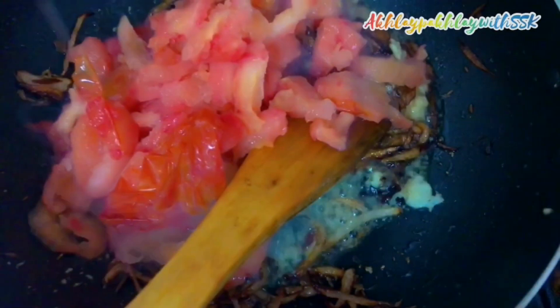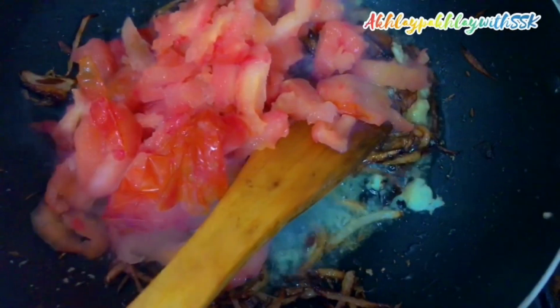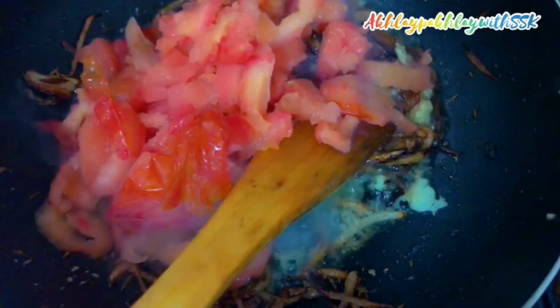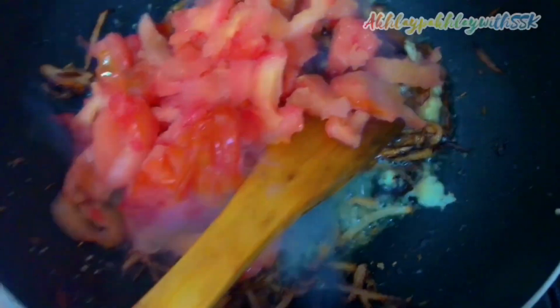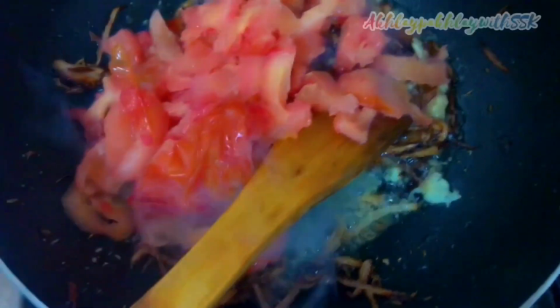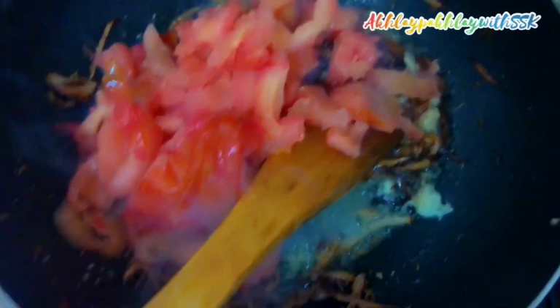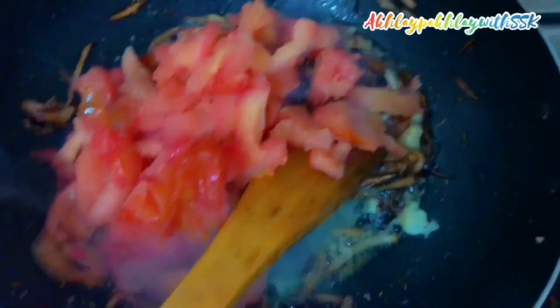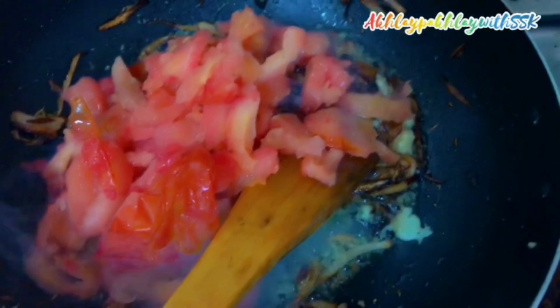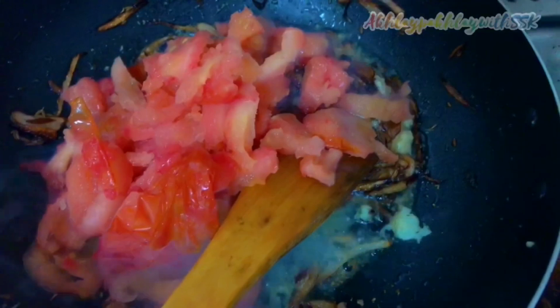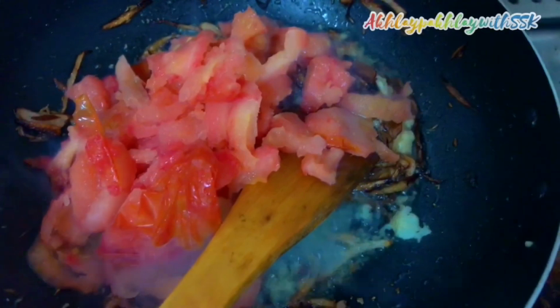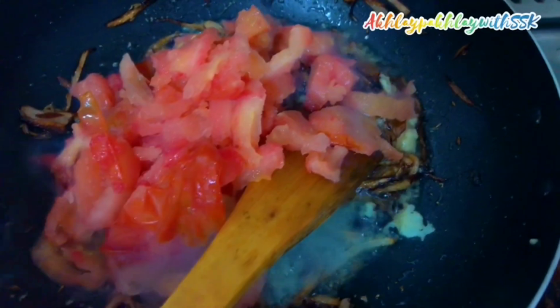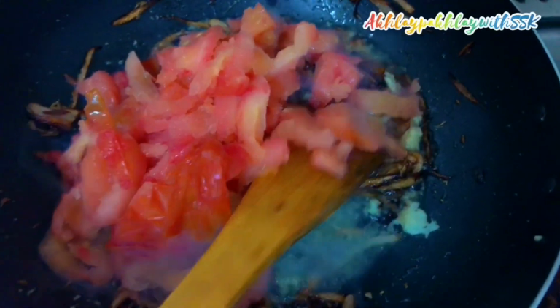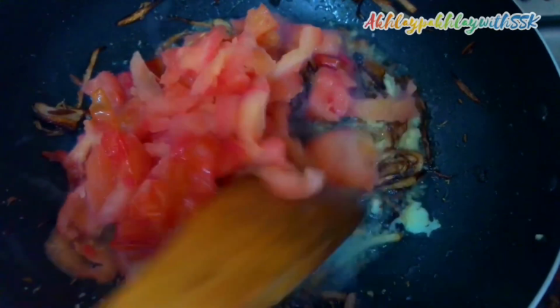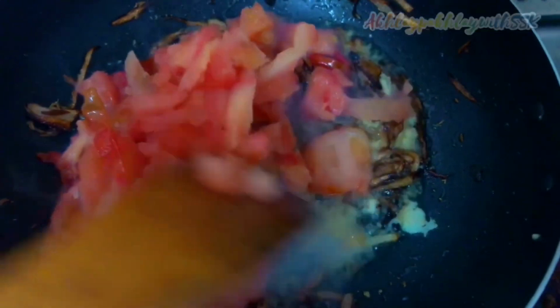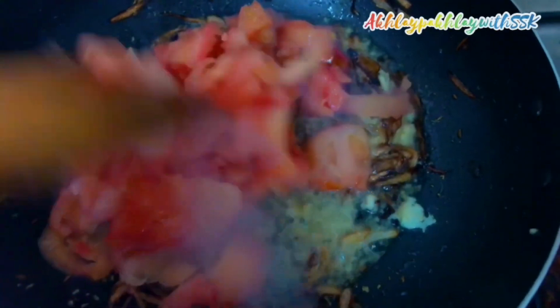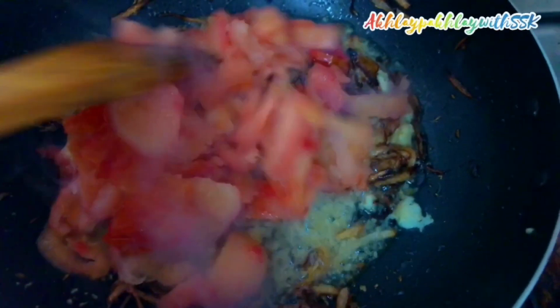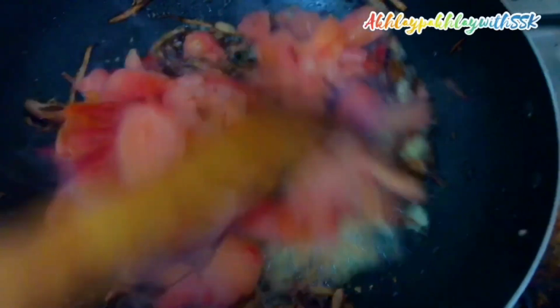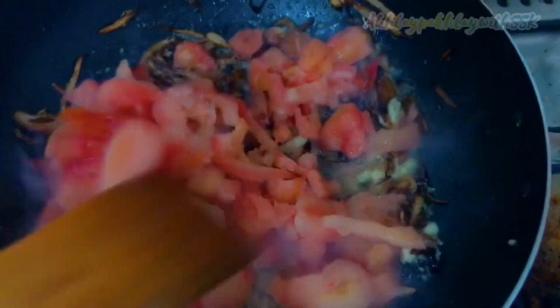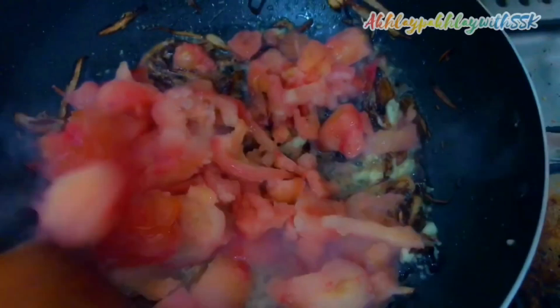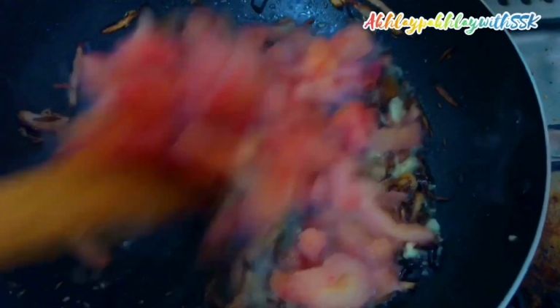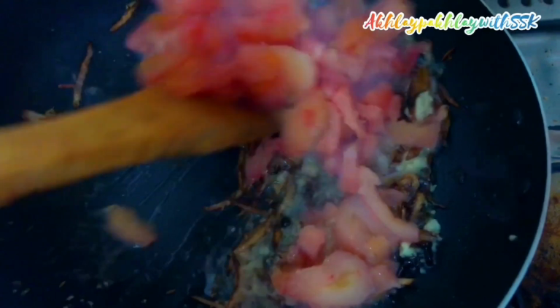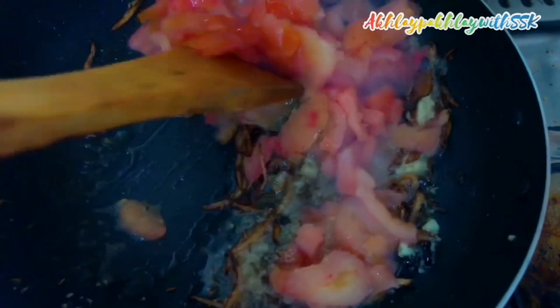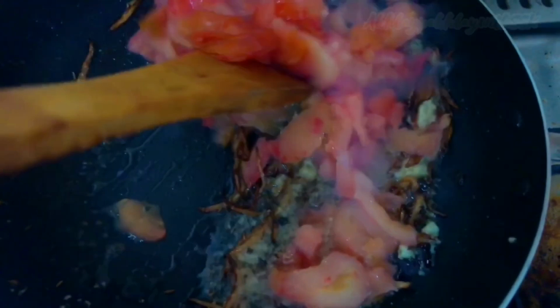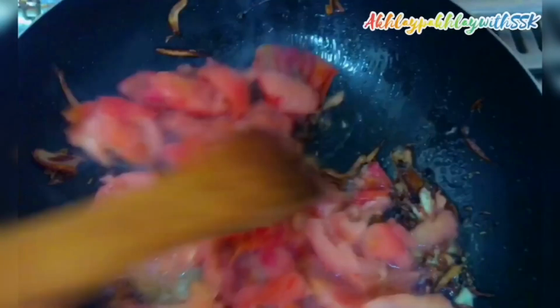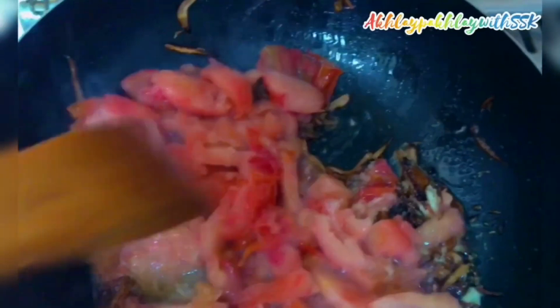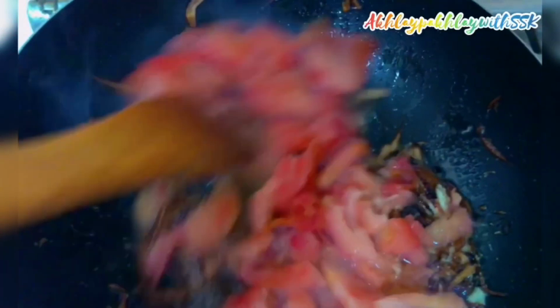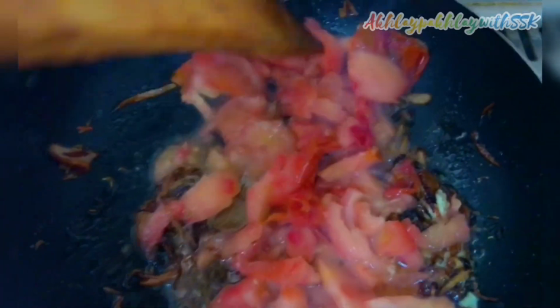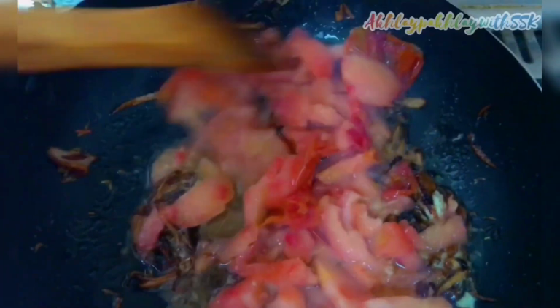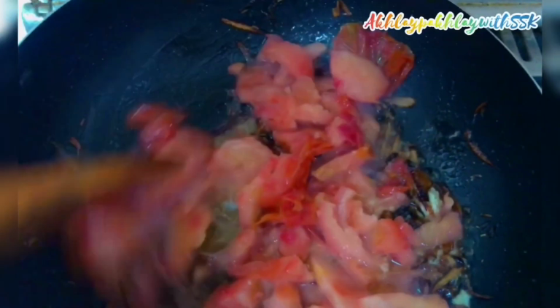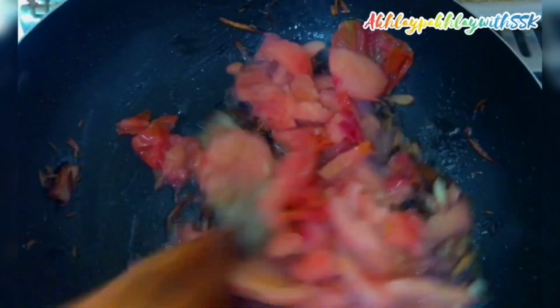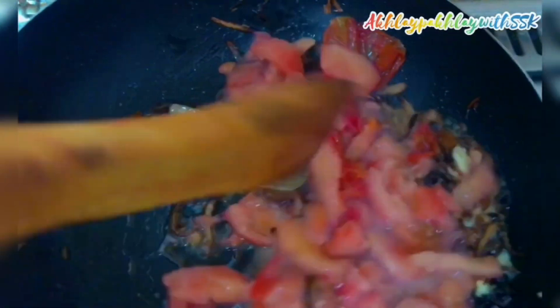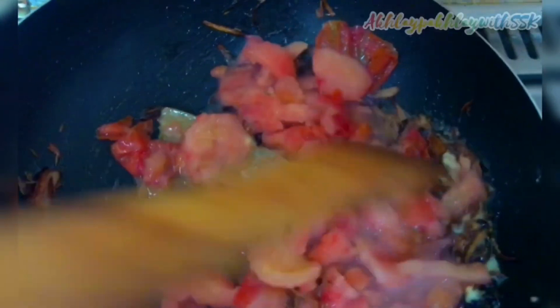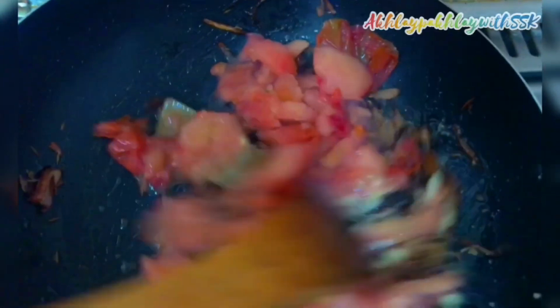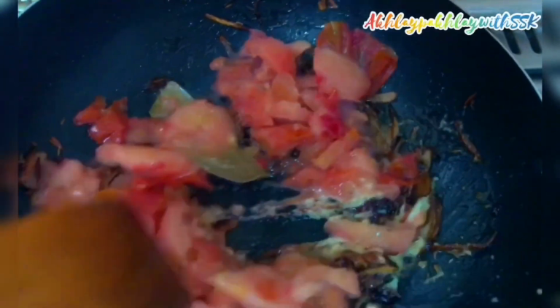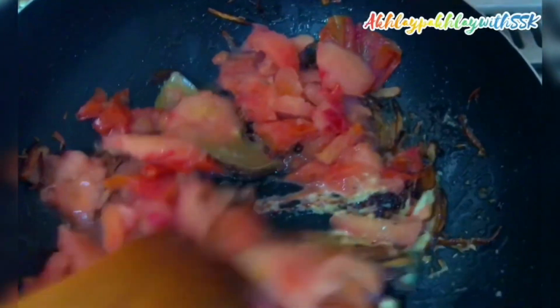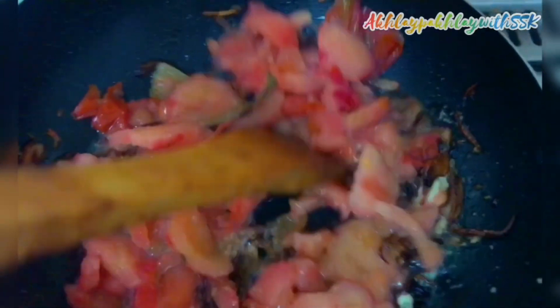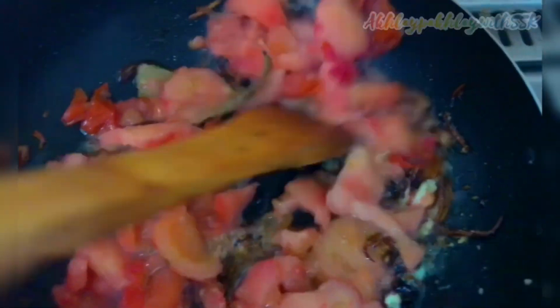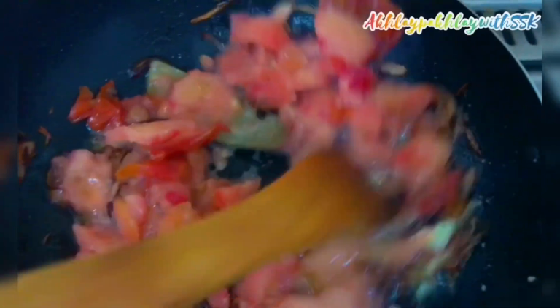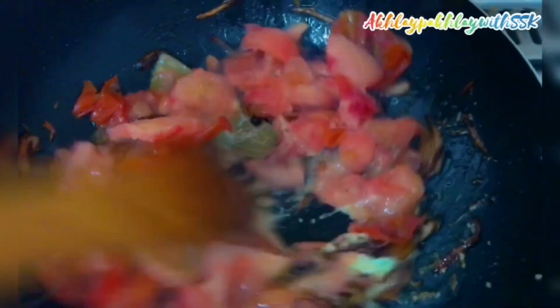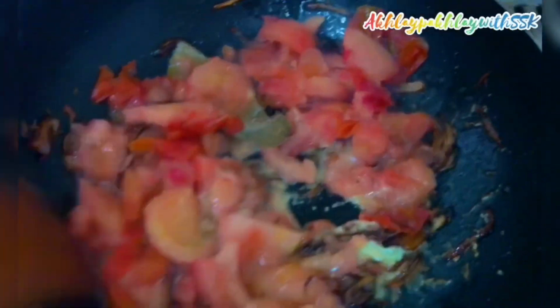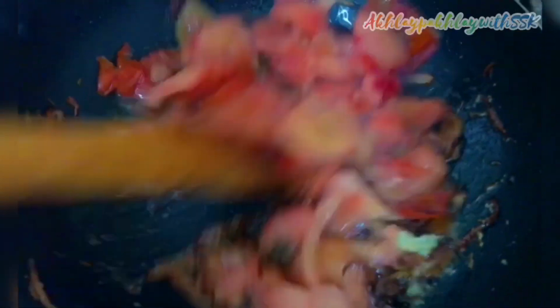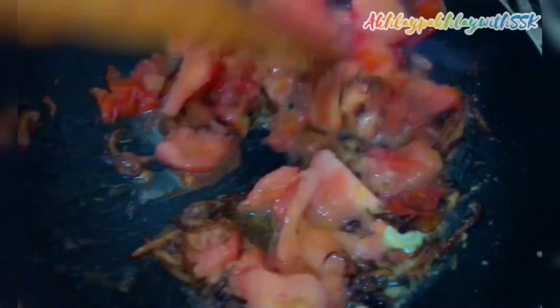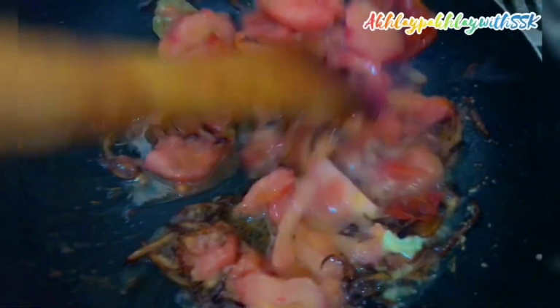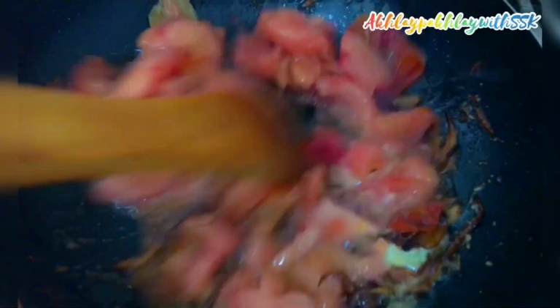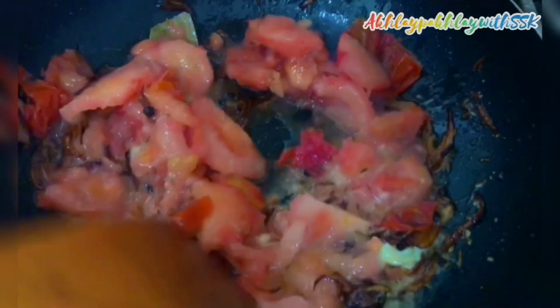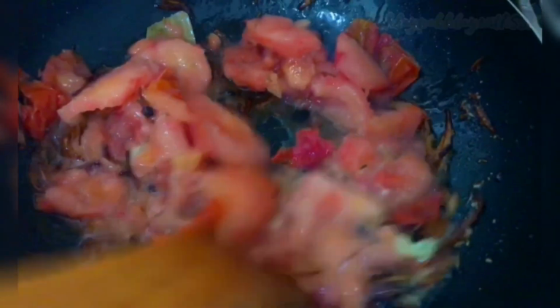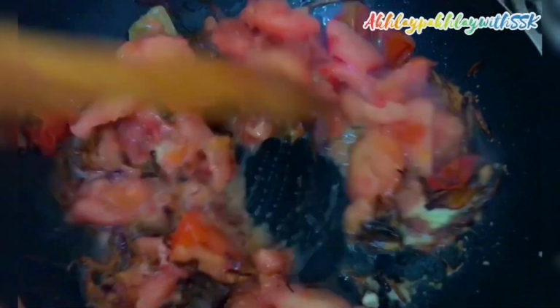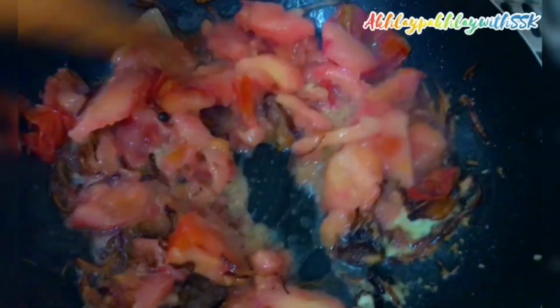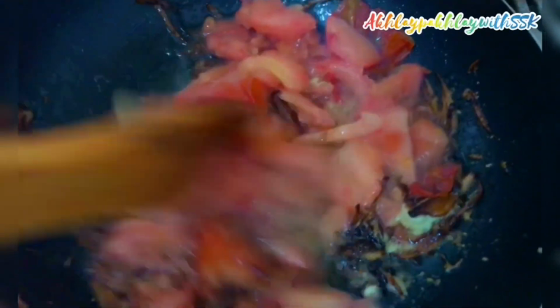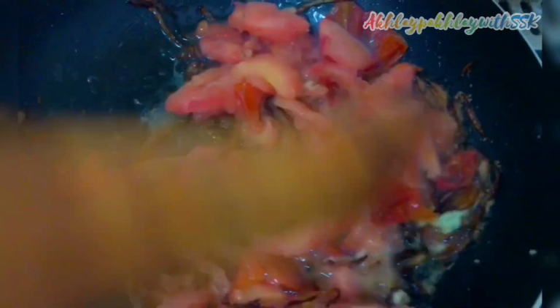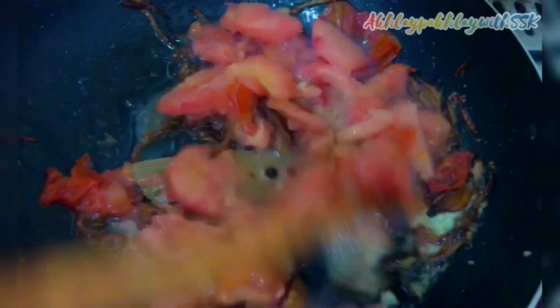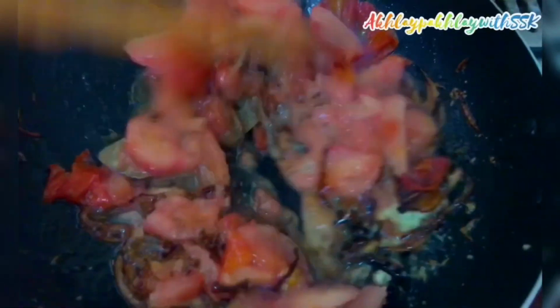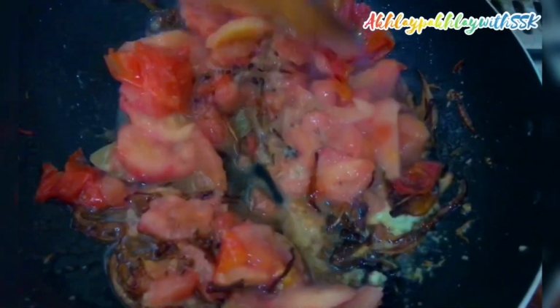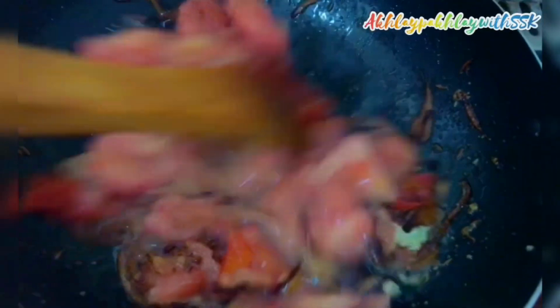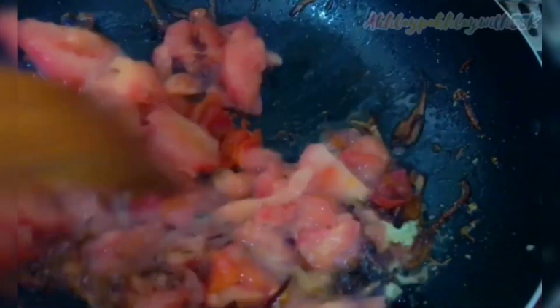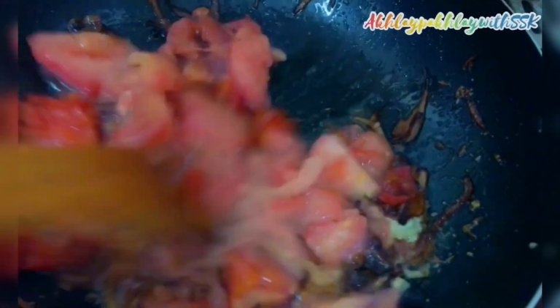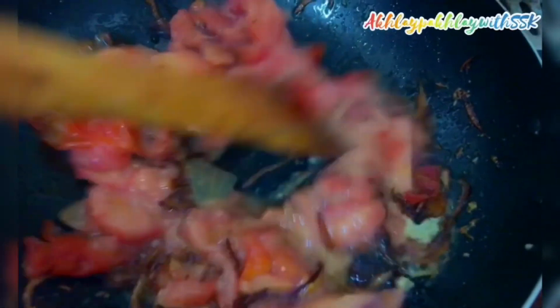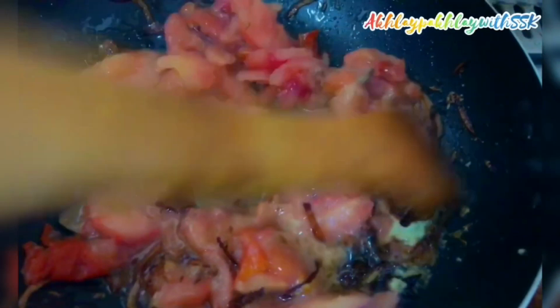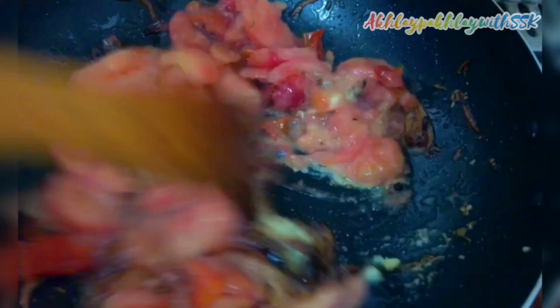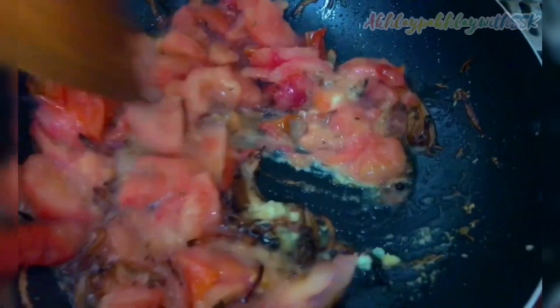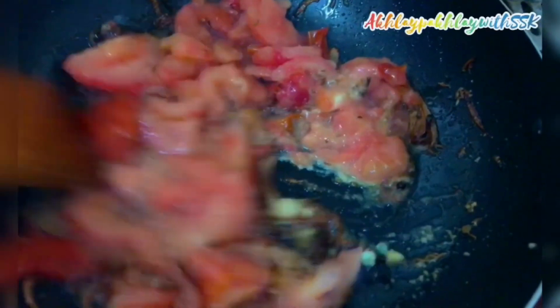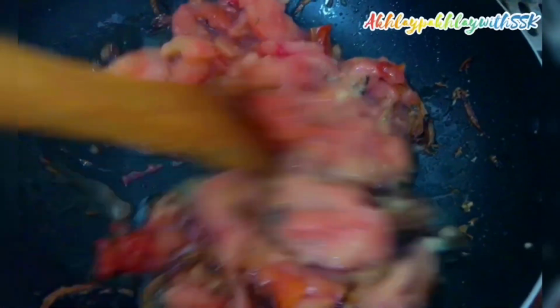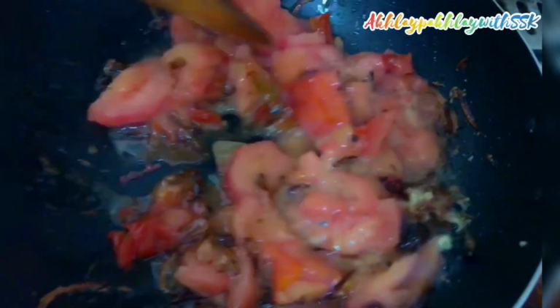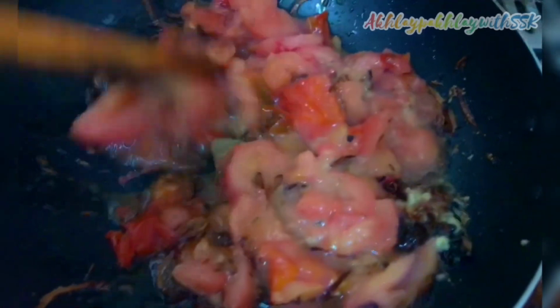This will have 3 big tomatoes. I will mix the tomatoes so that the masala will be good.